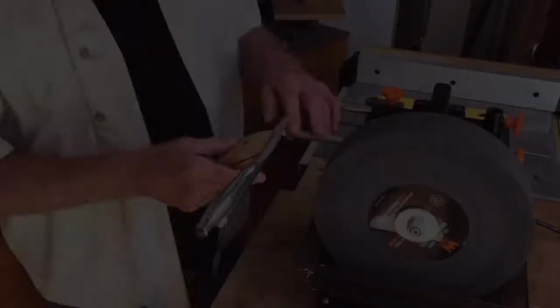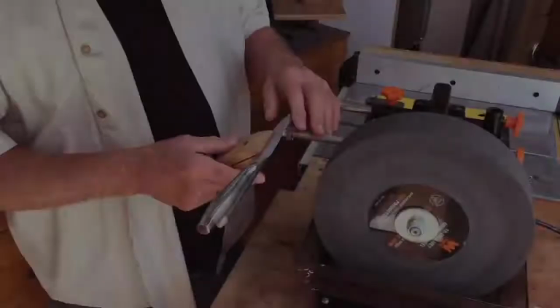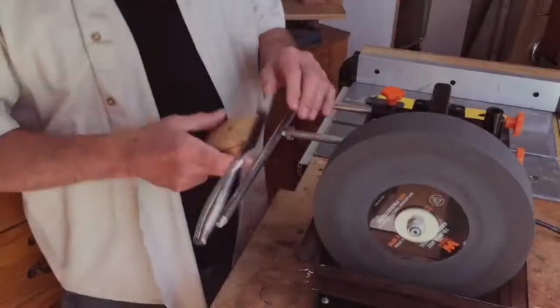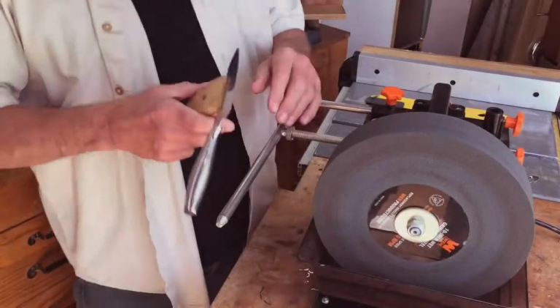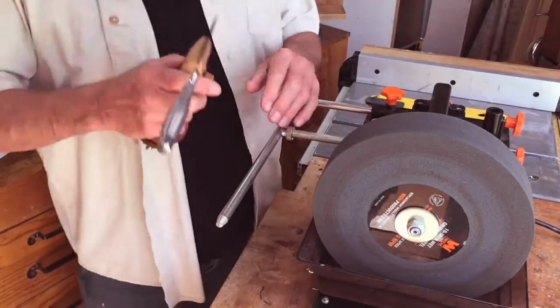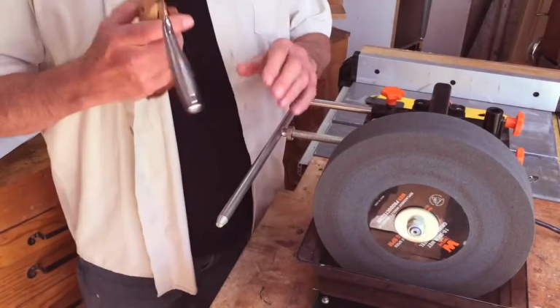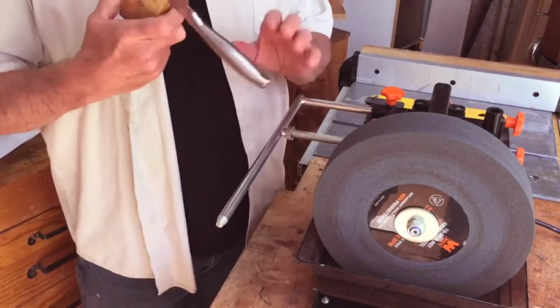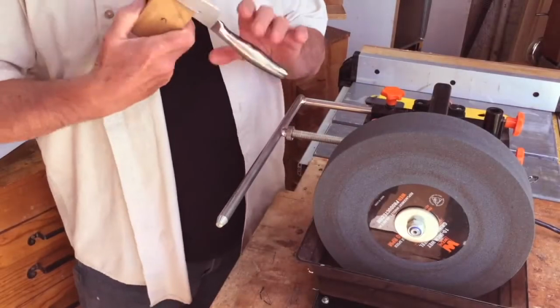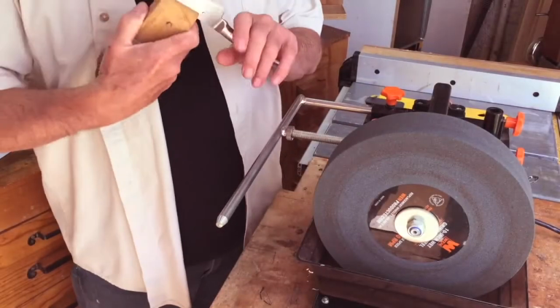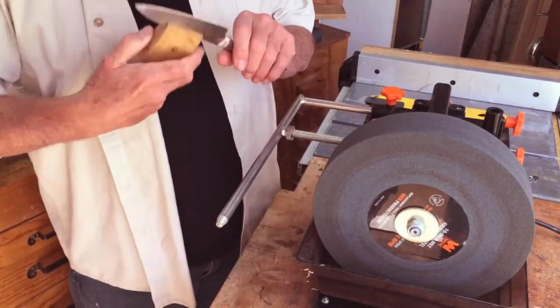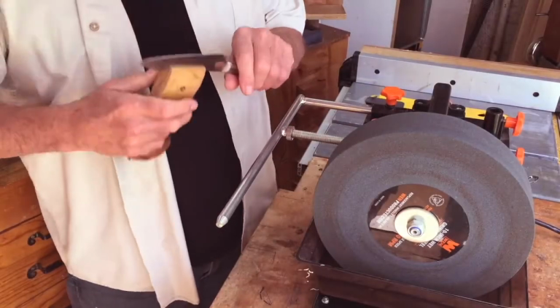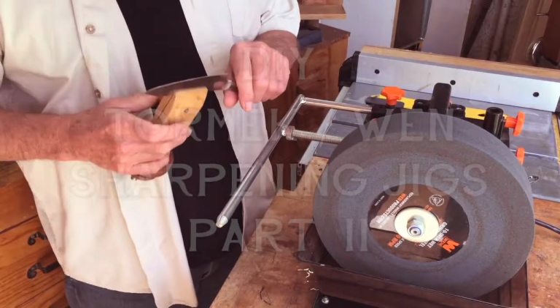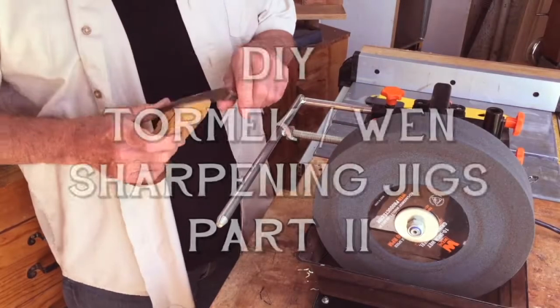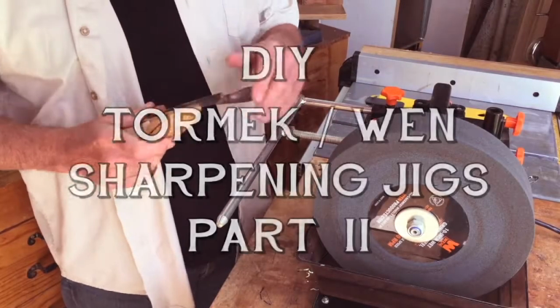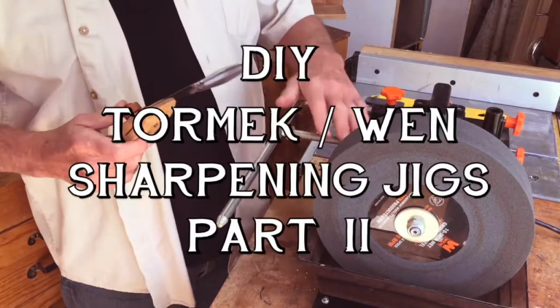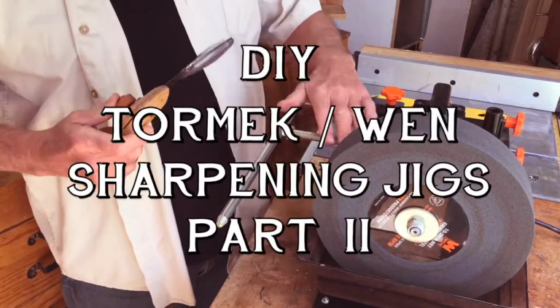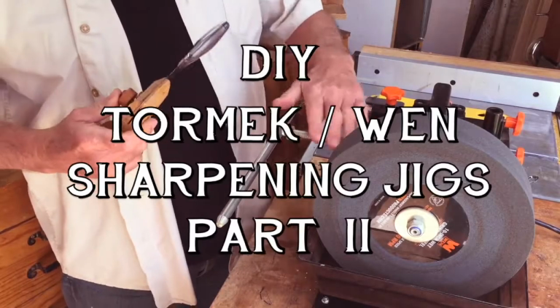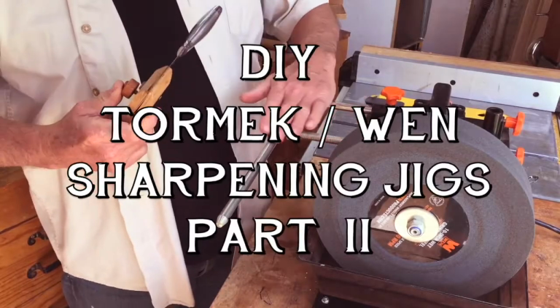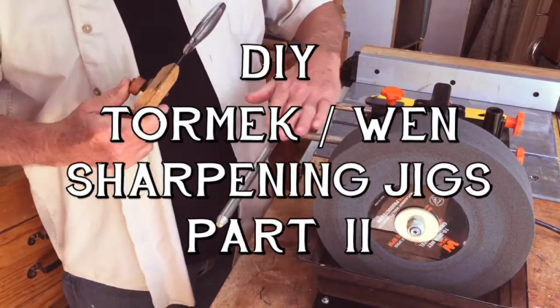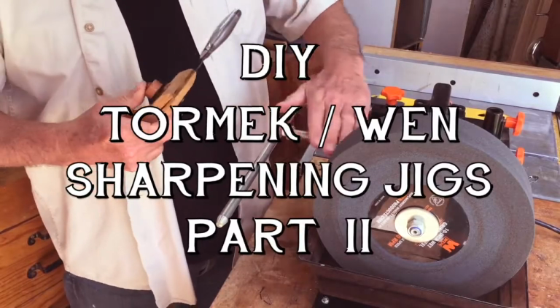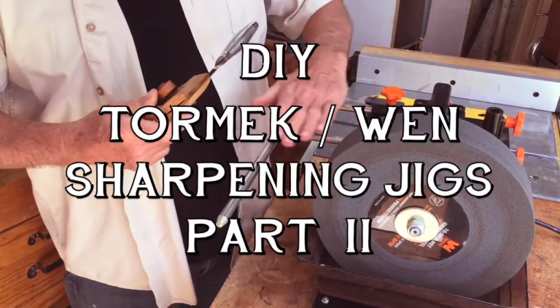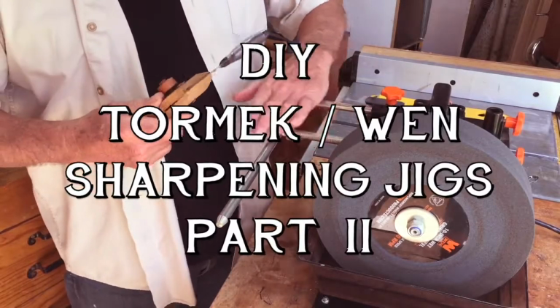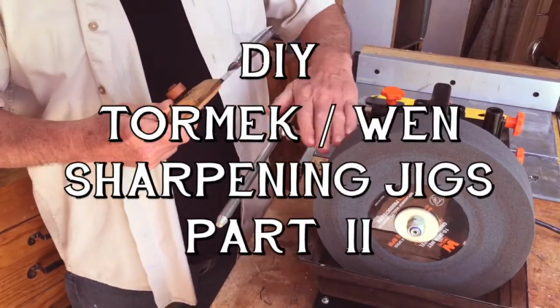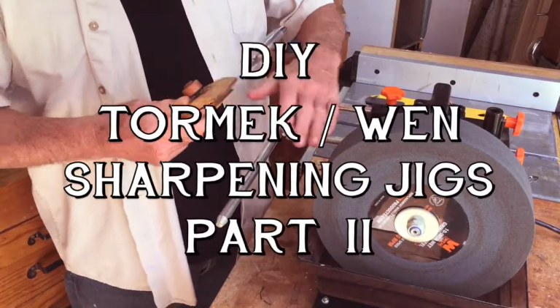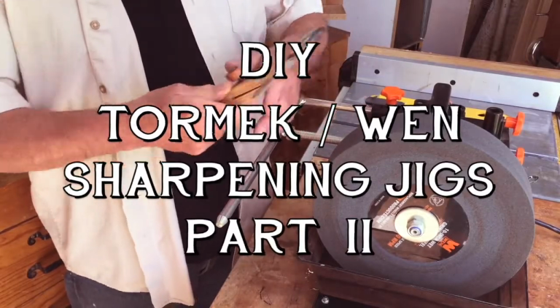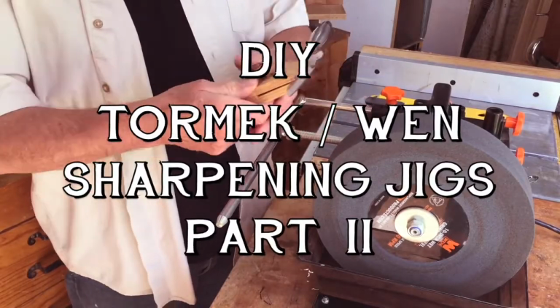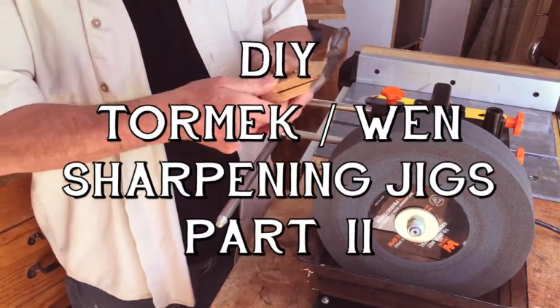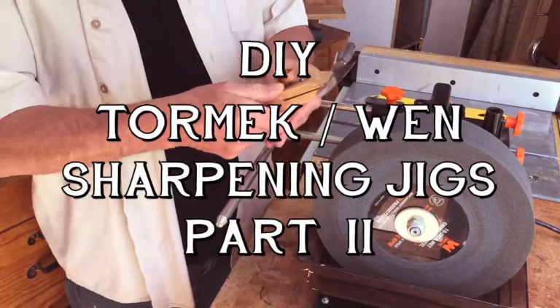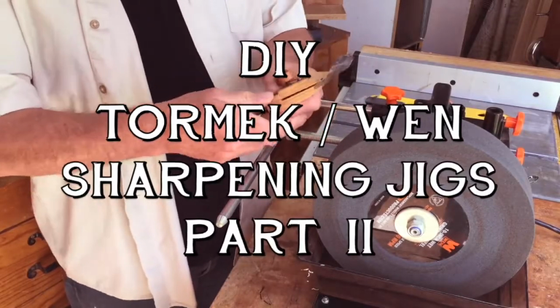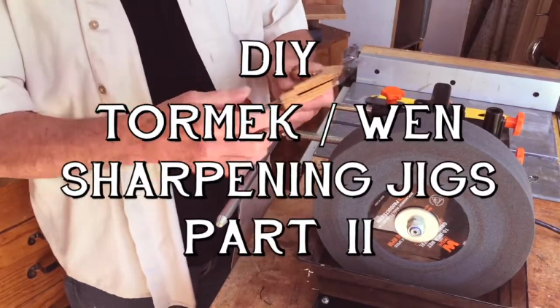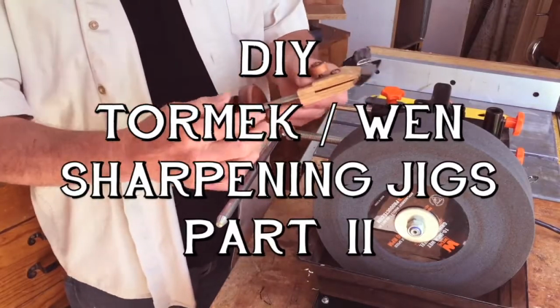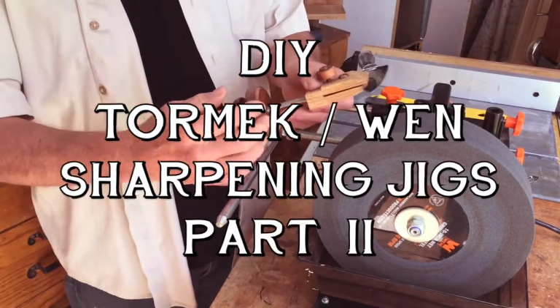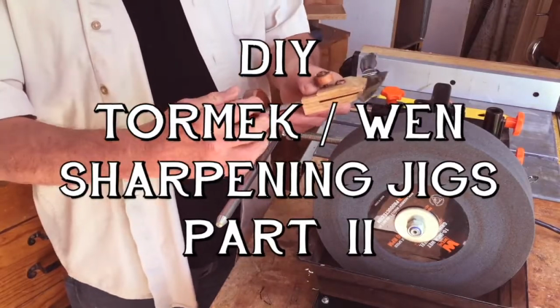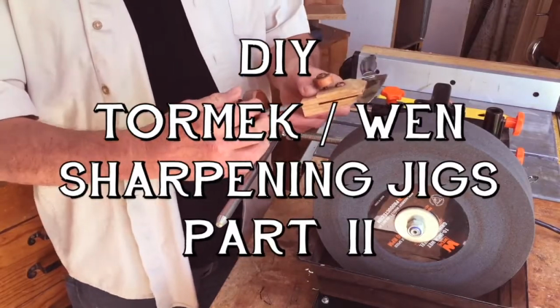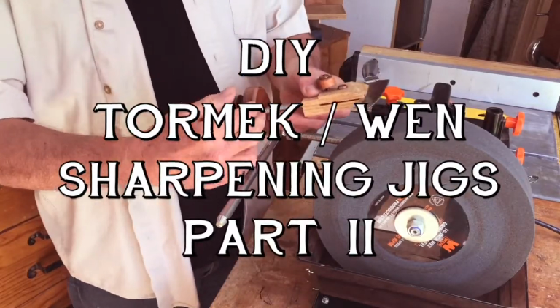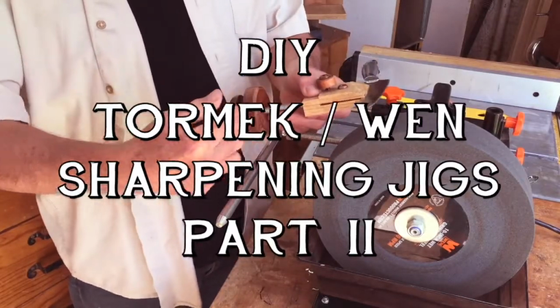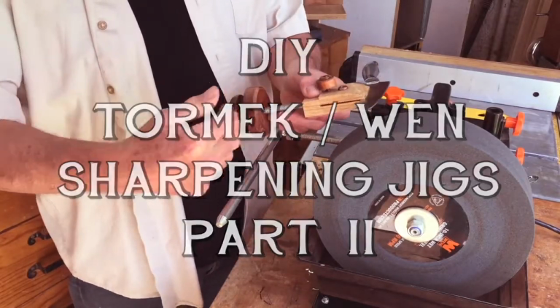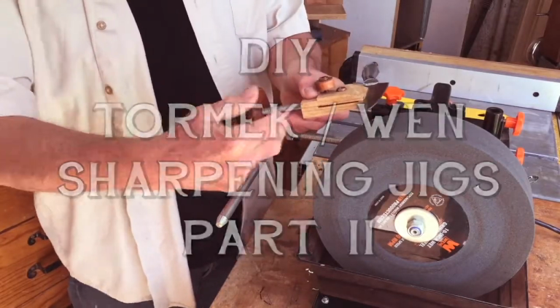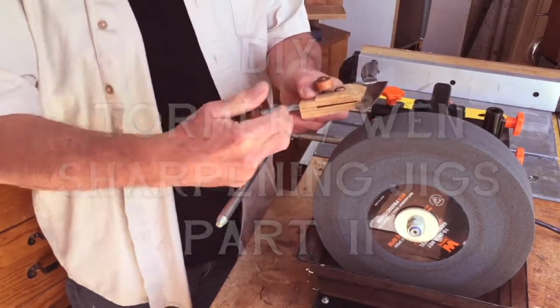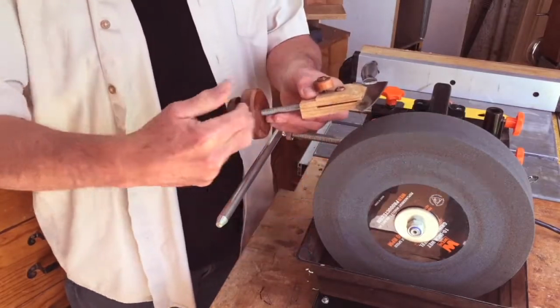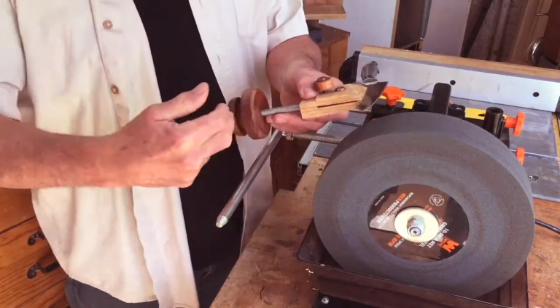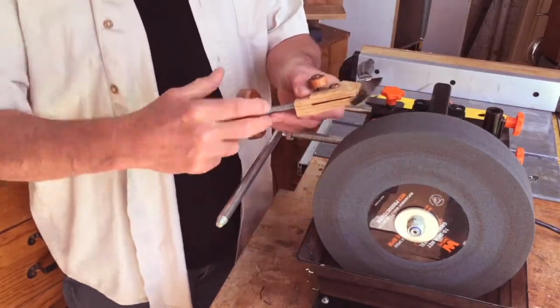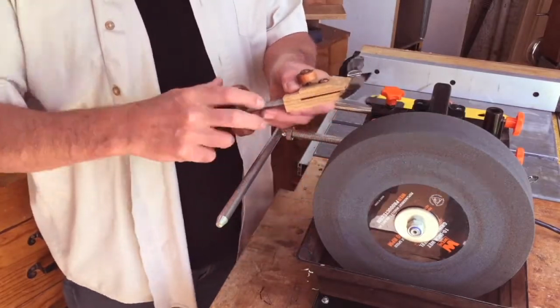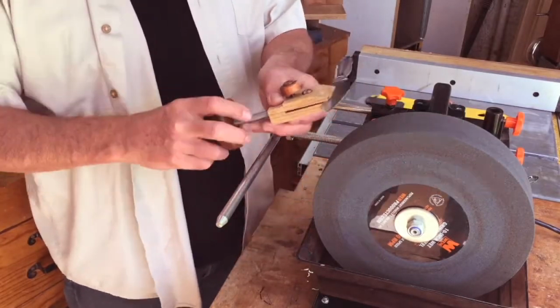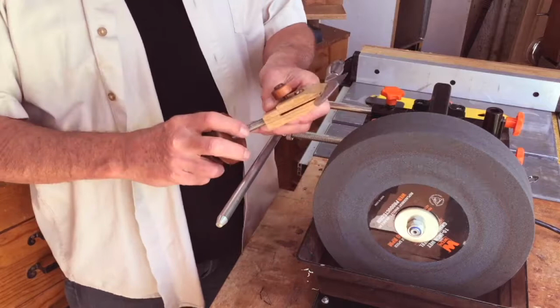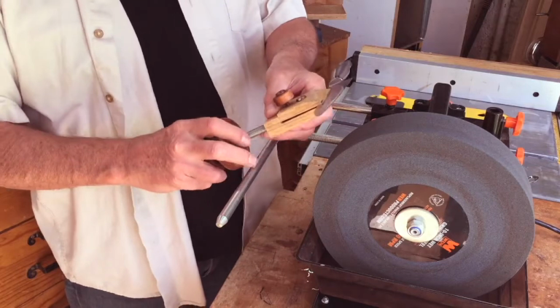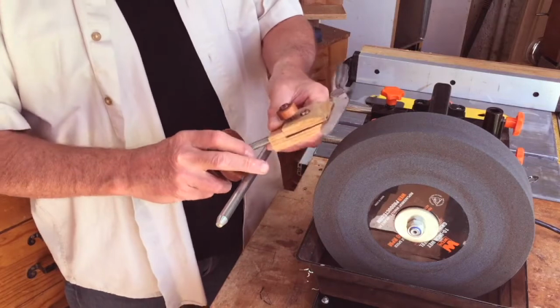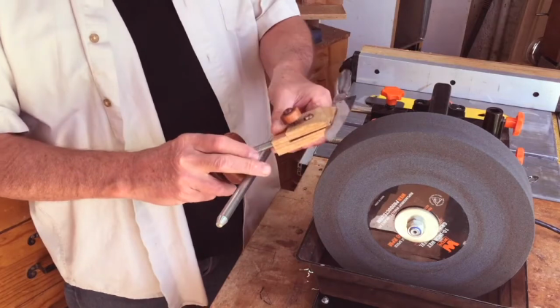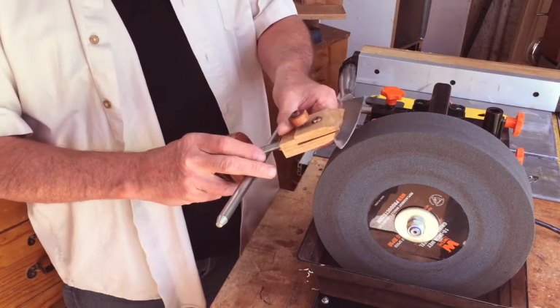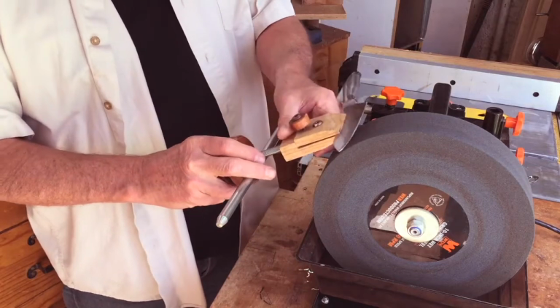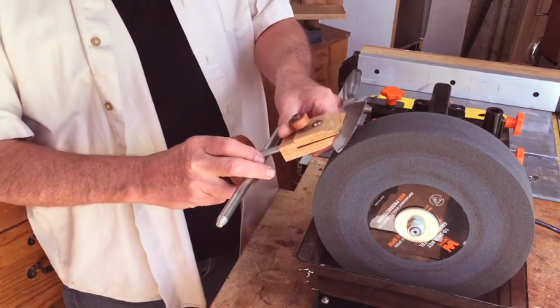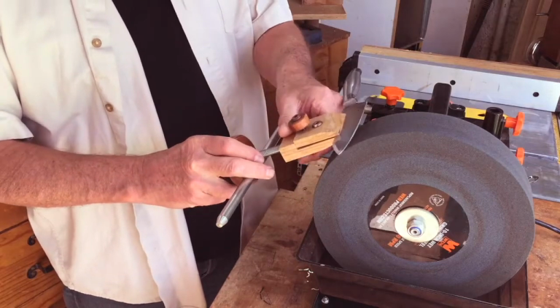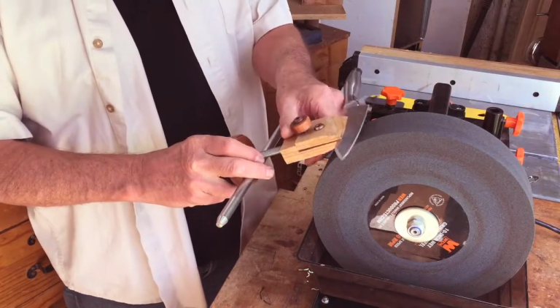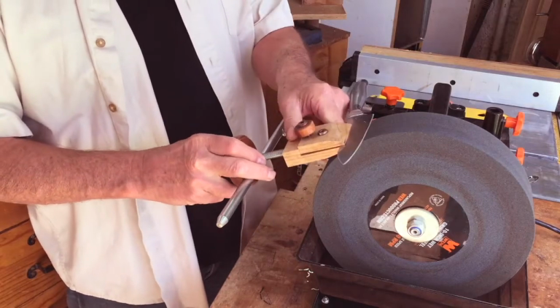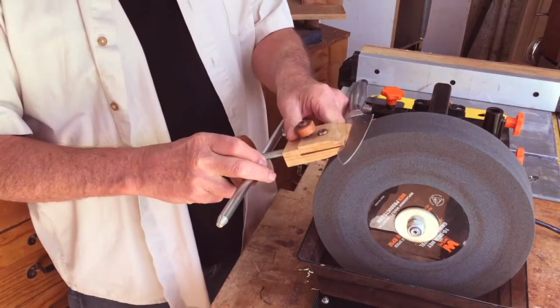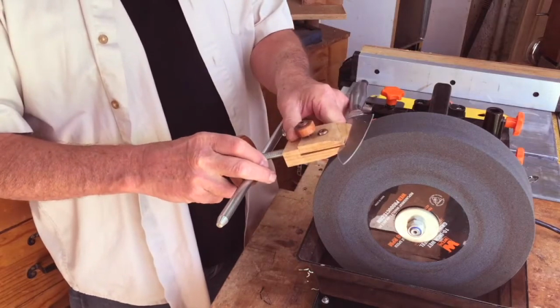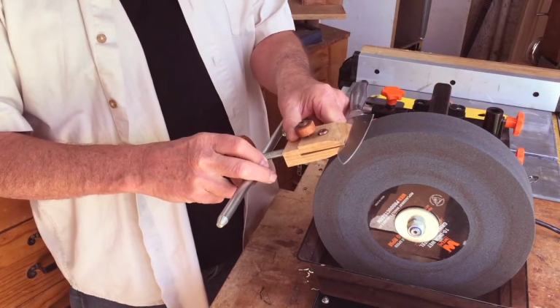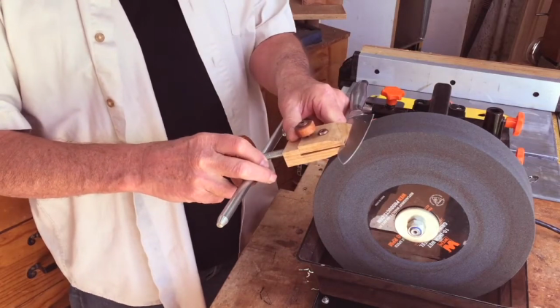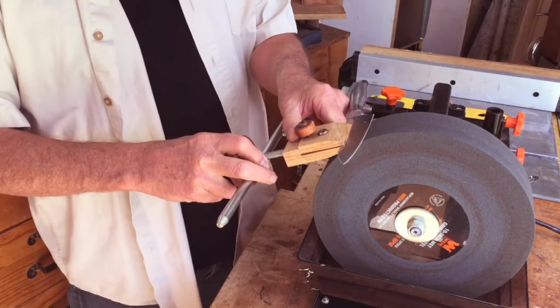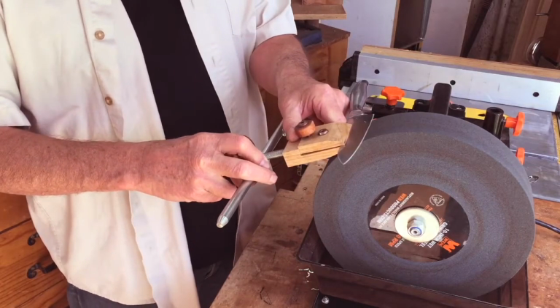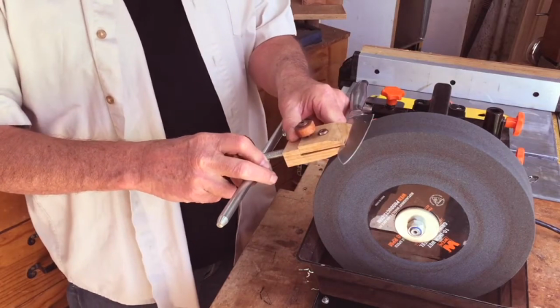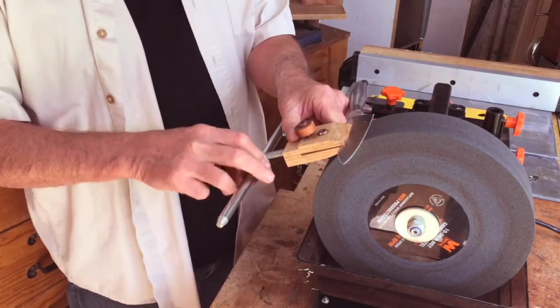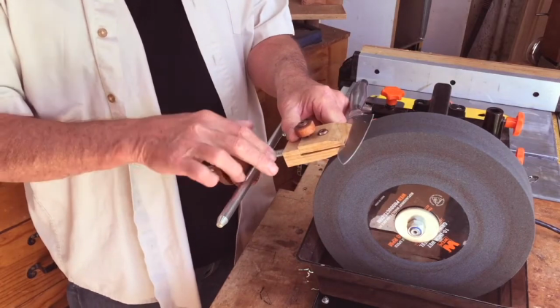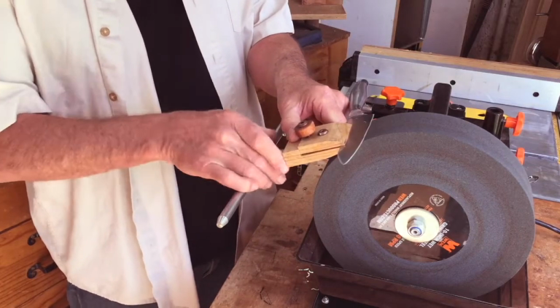To use the jig, you adjust the bar in and out and you adjust the disc back and forth until you get the correct angle for the knife.